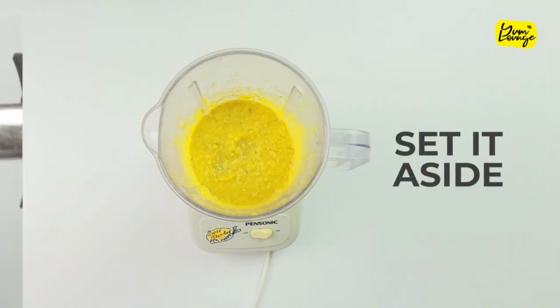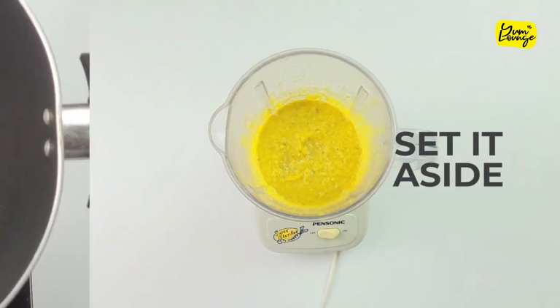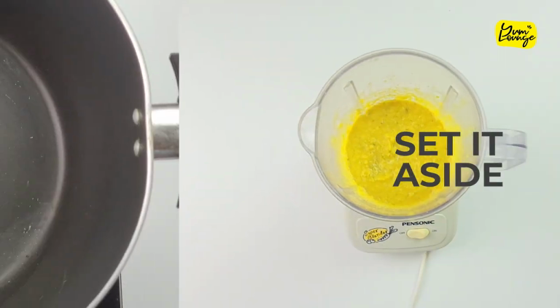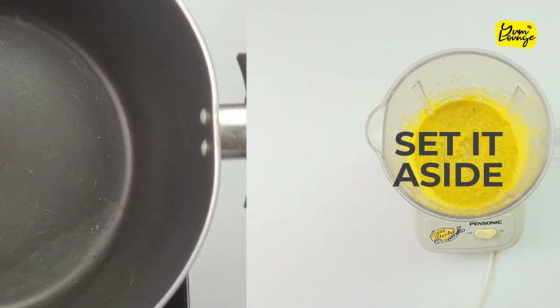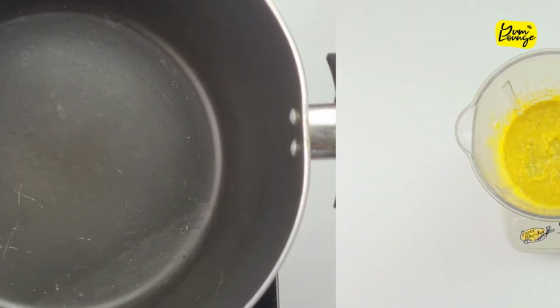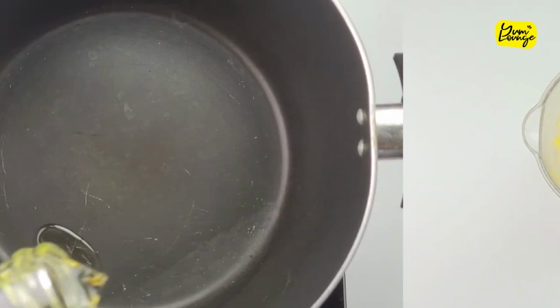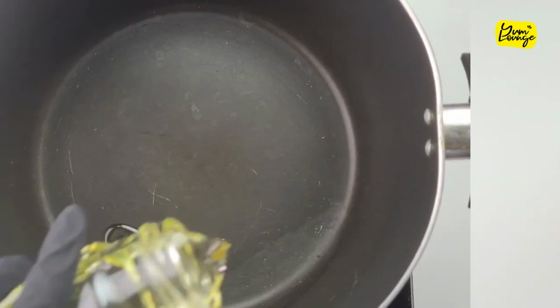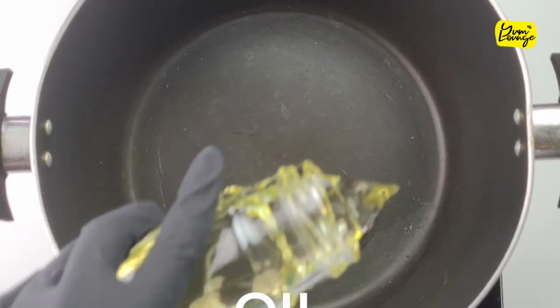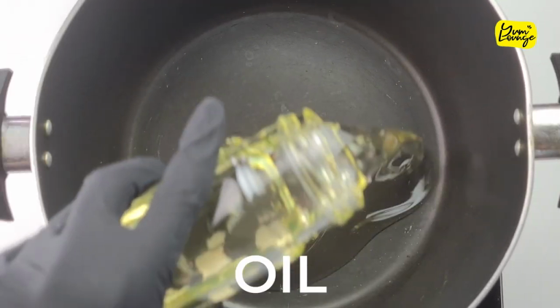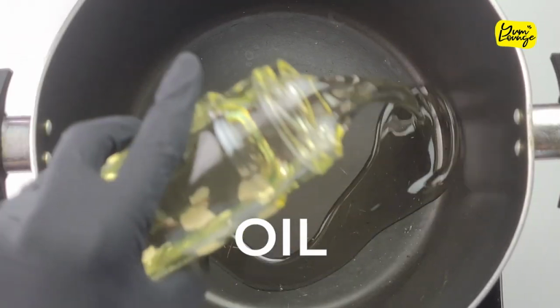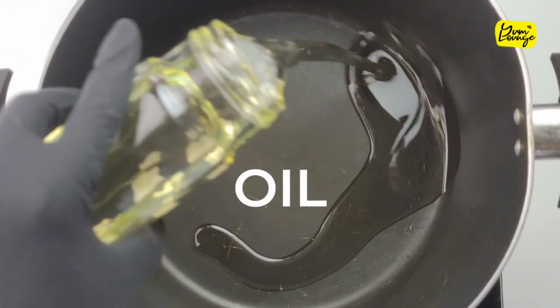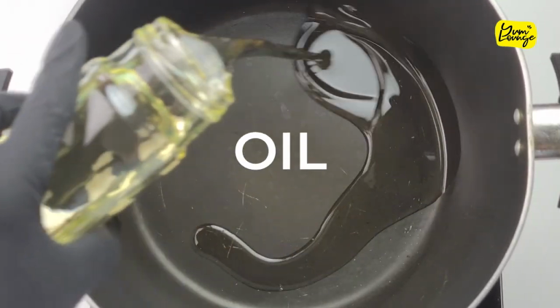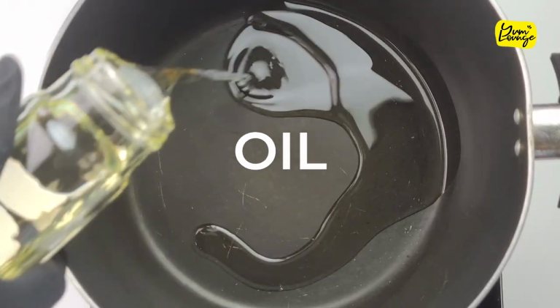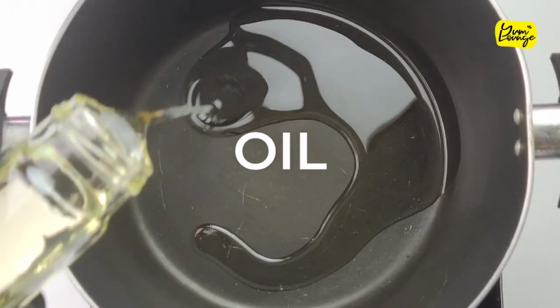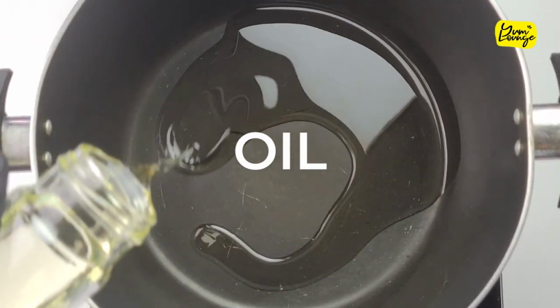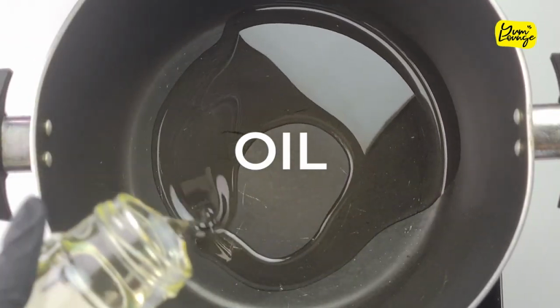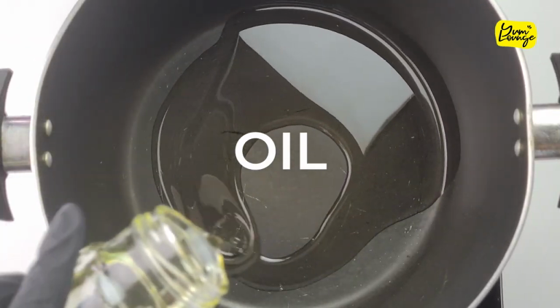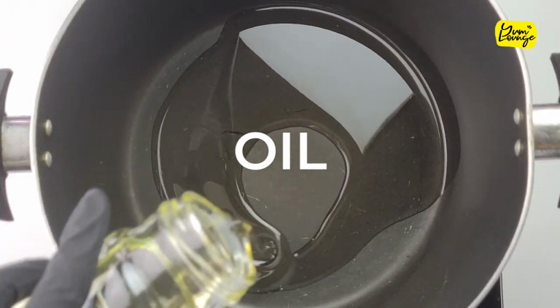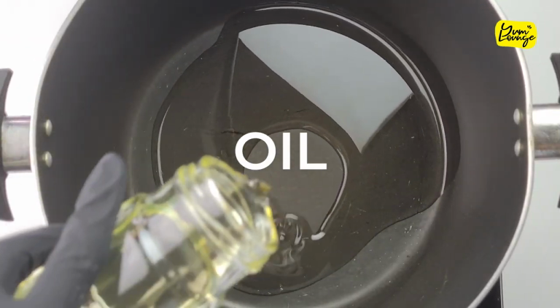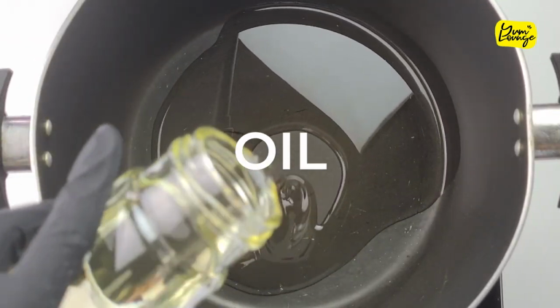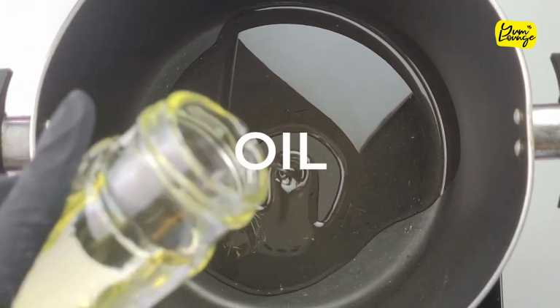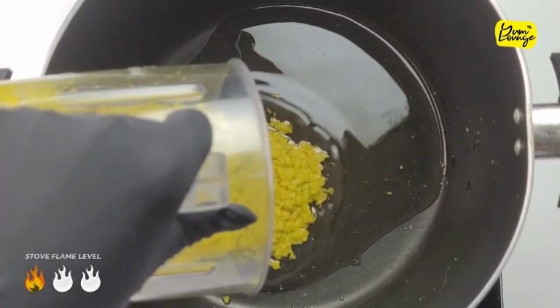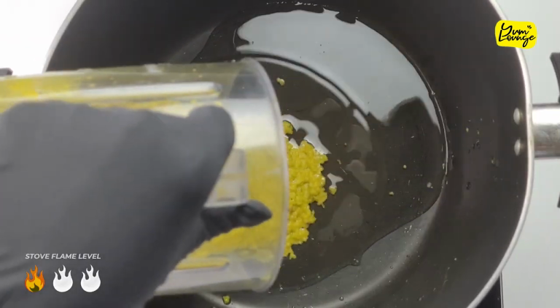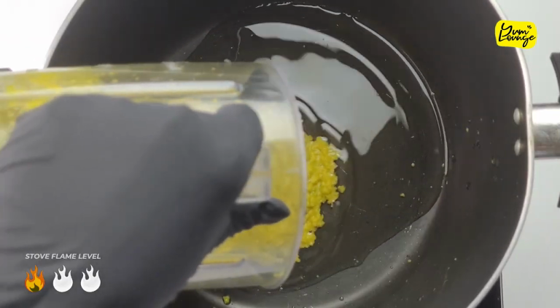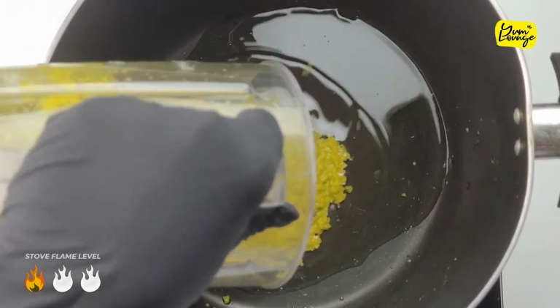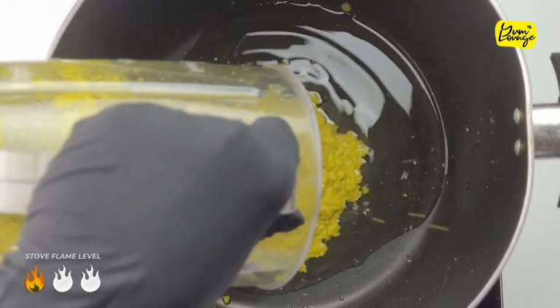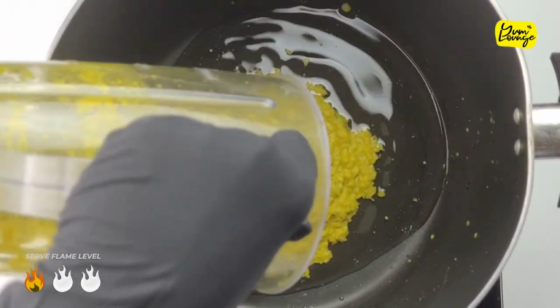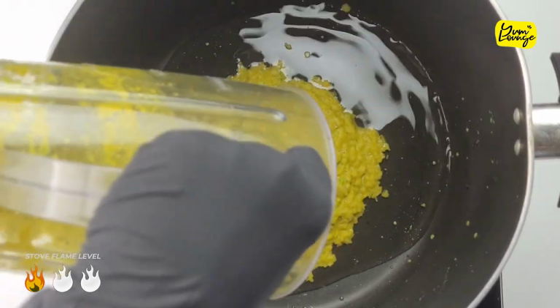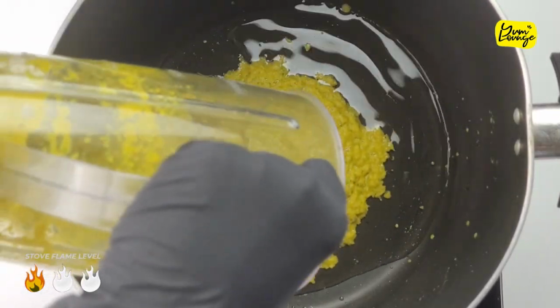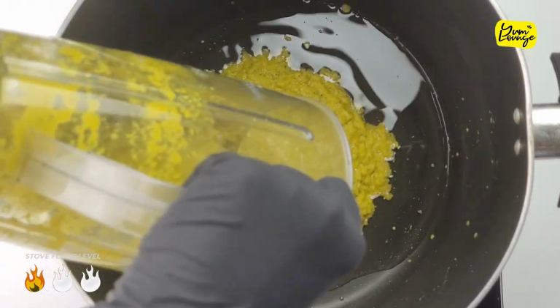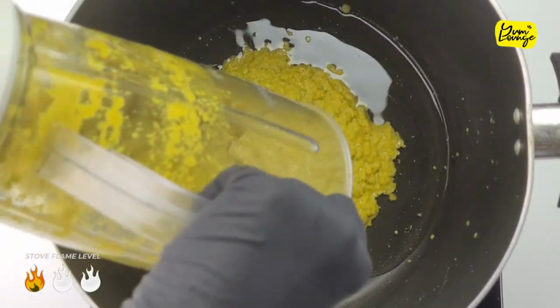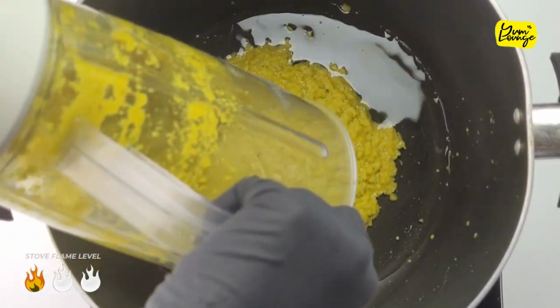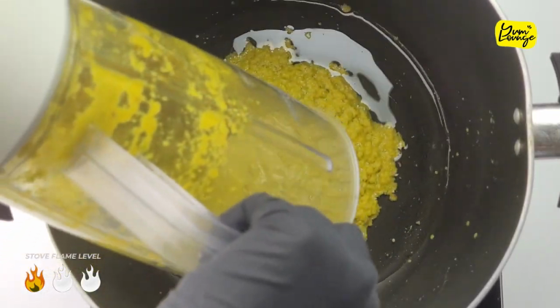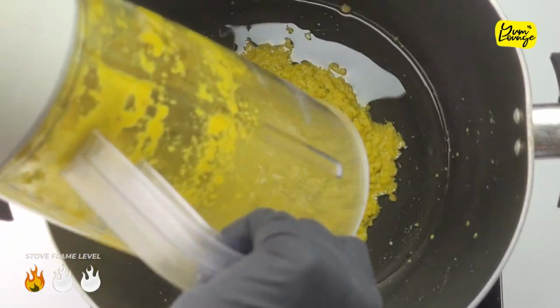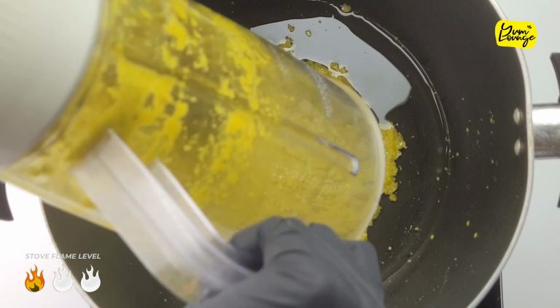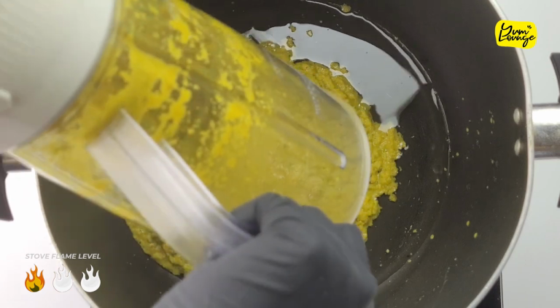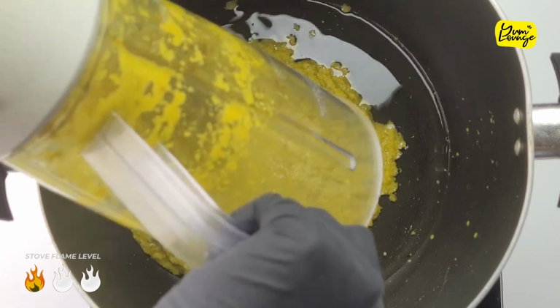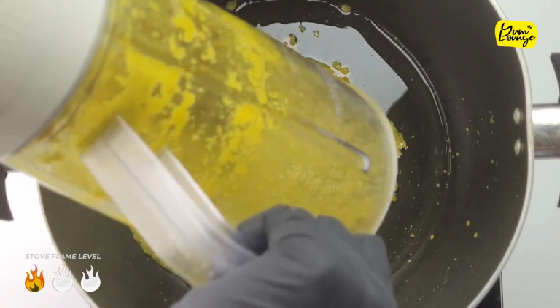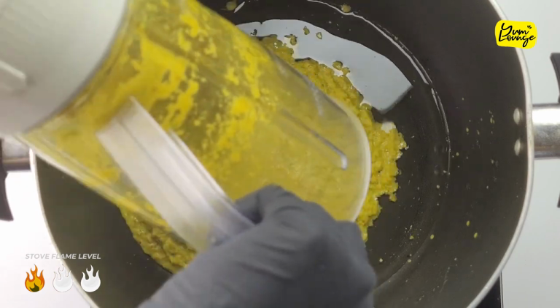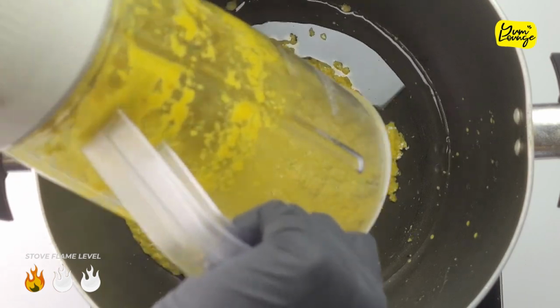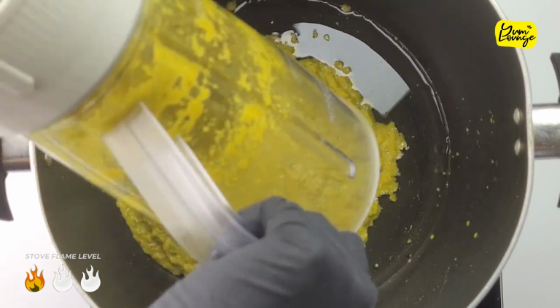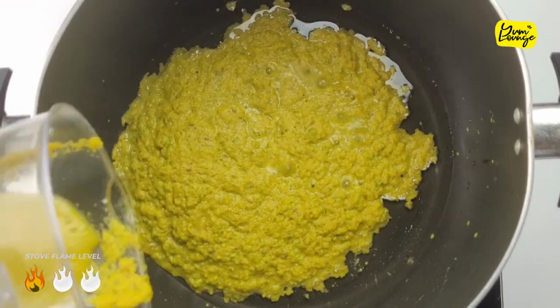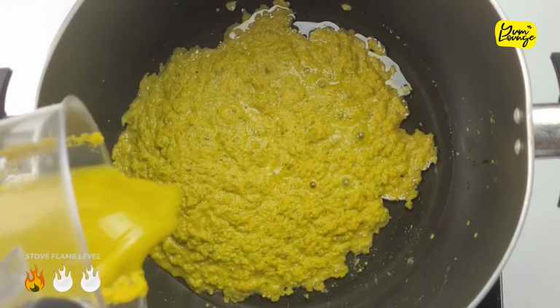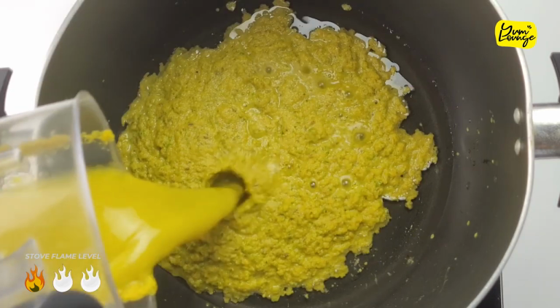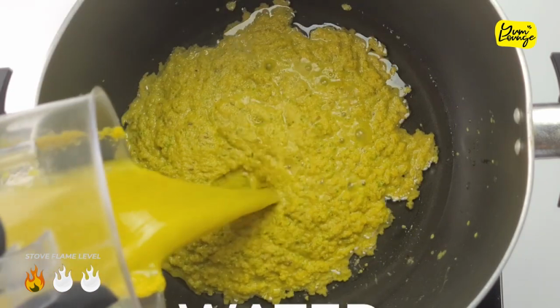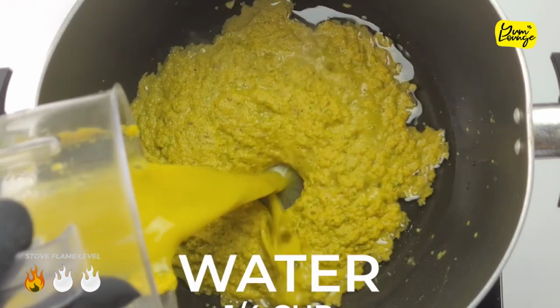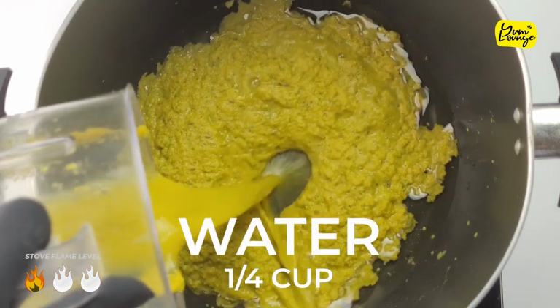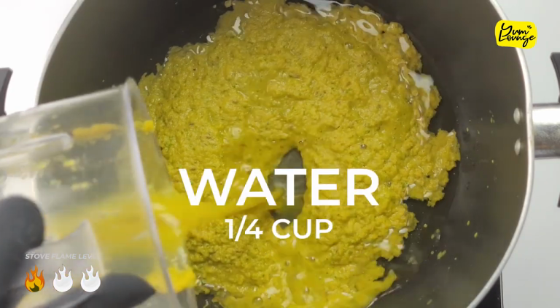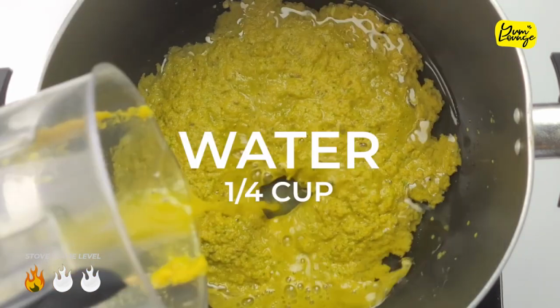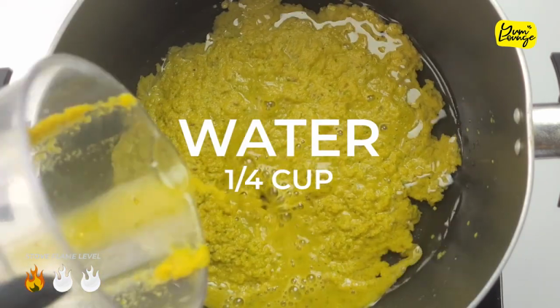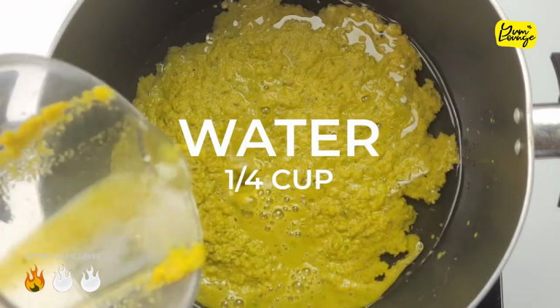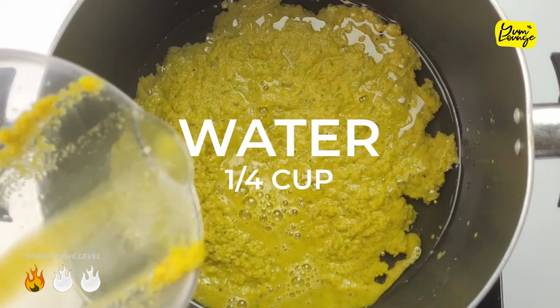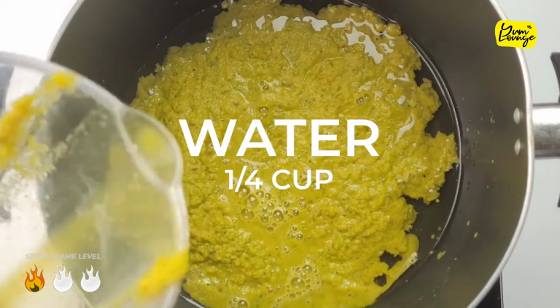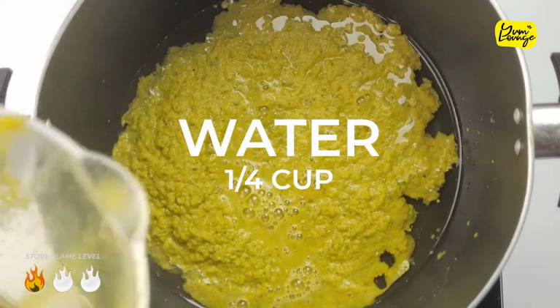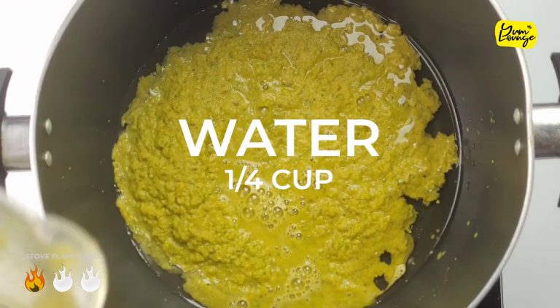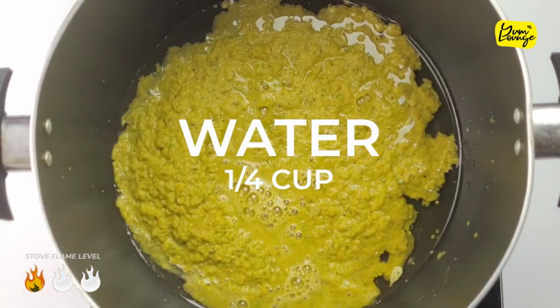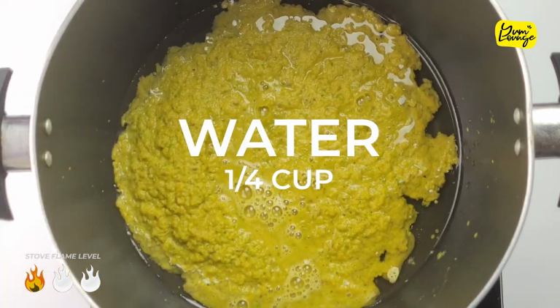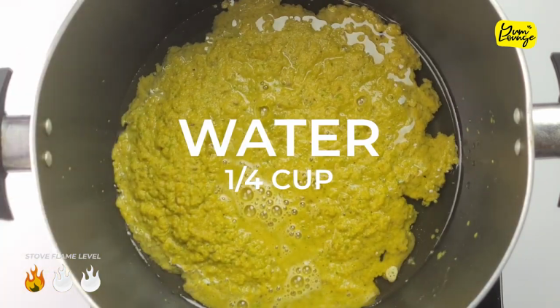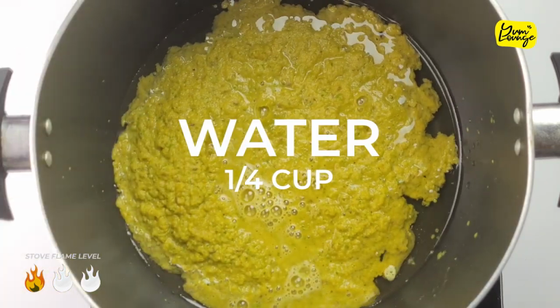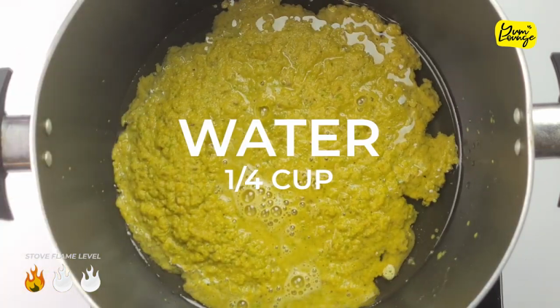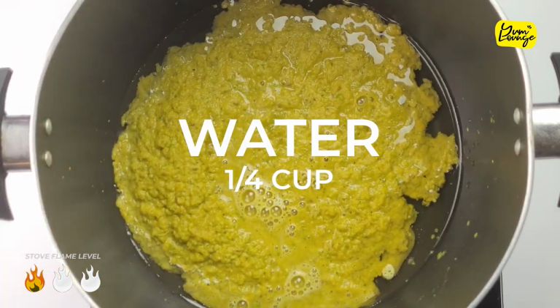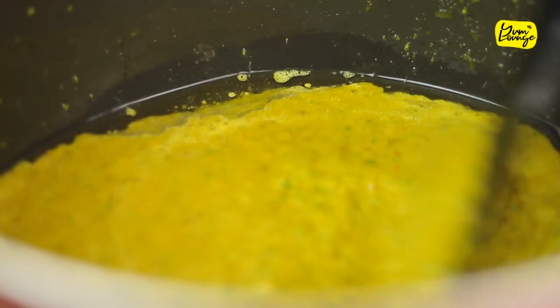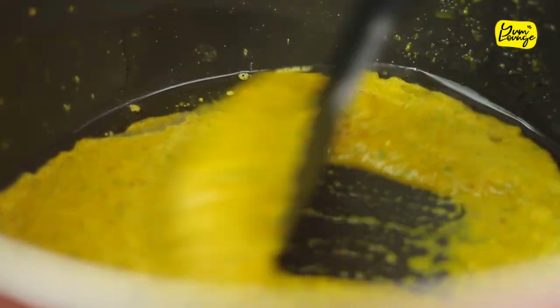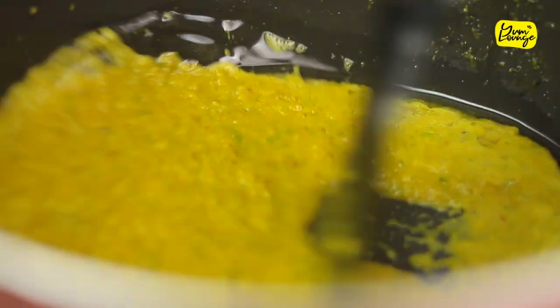Next, take a pot, add oil, add your rendang paste, add a quarter cup of water and let it cook for 2 to 3 minutes.